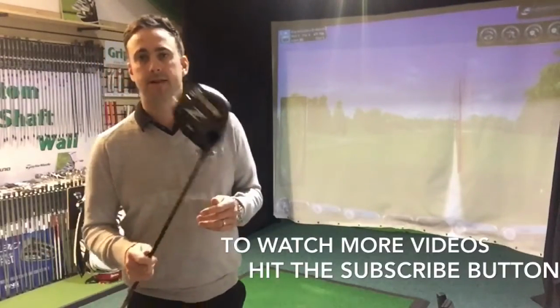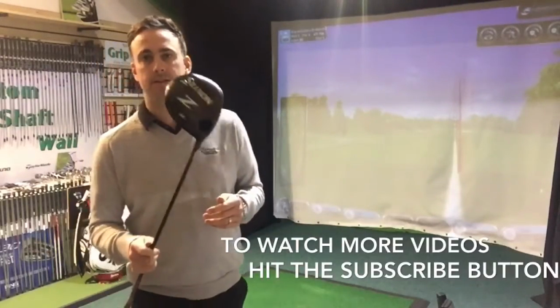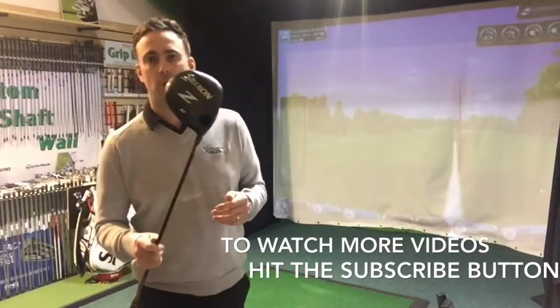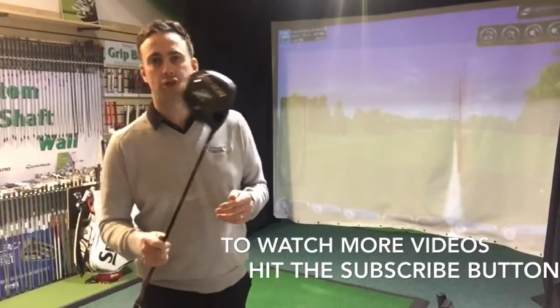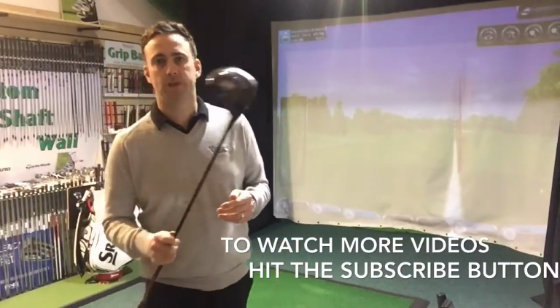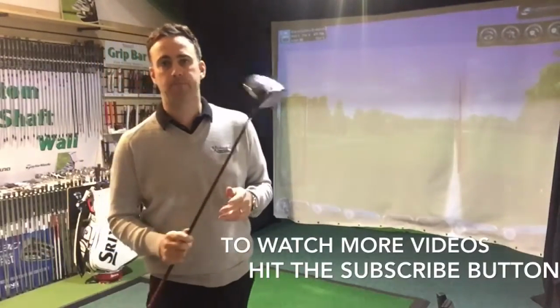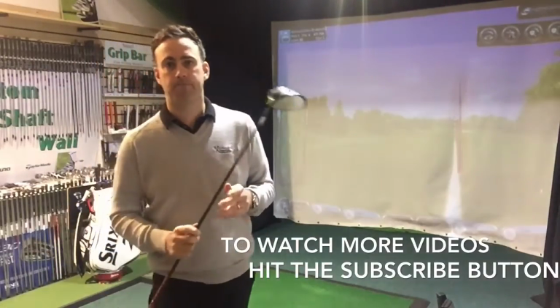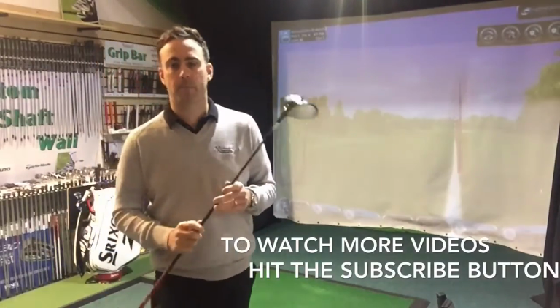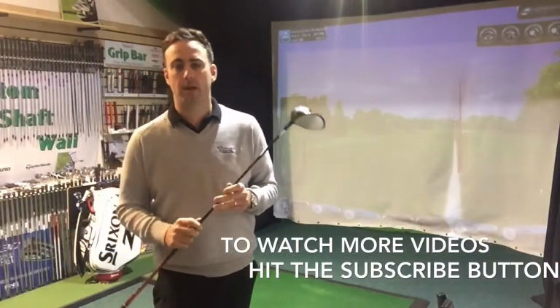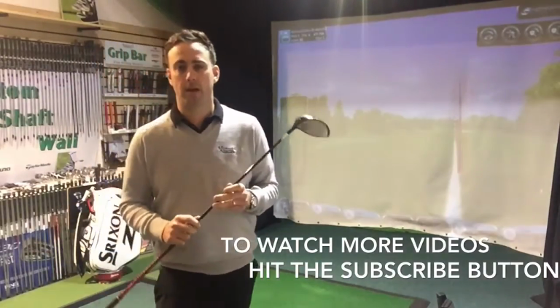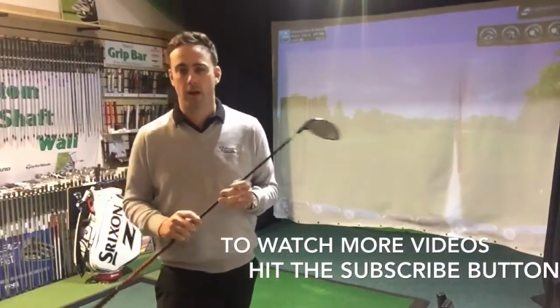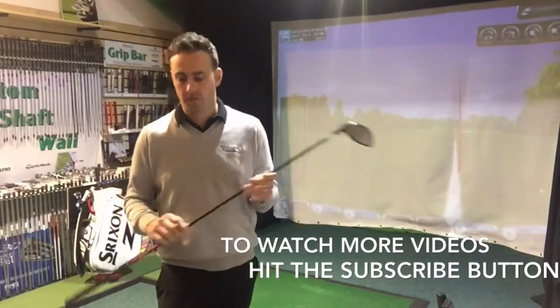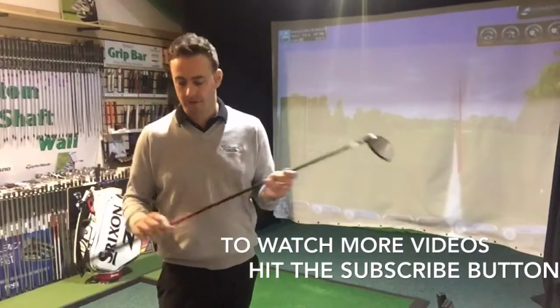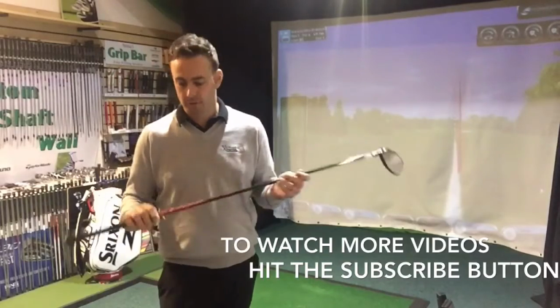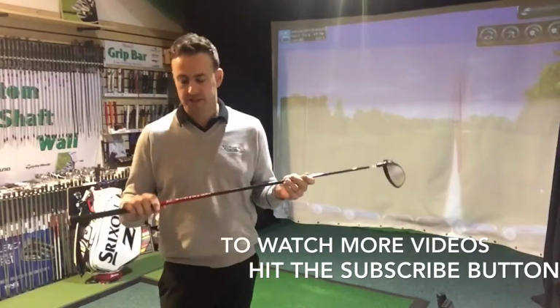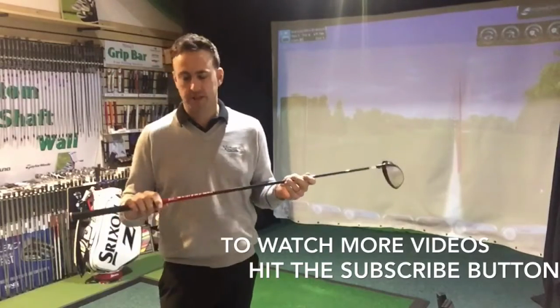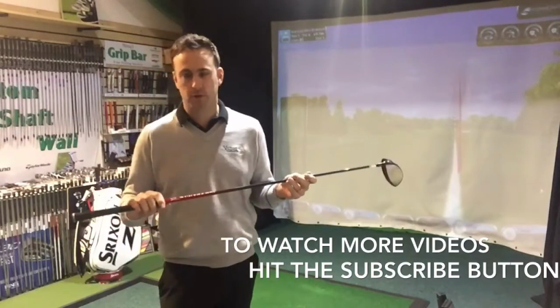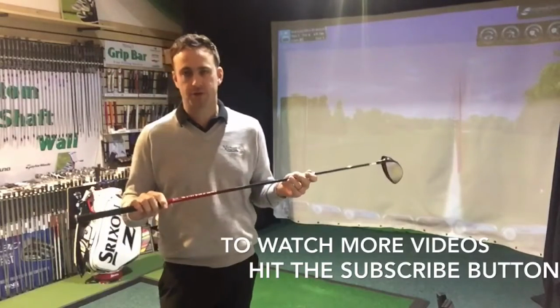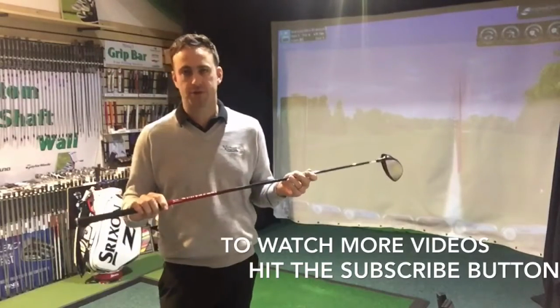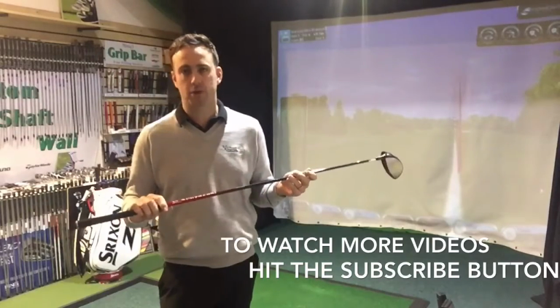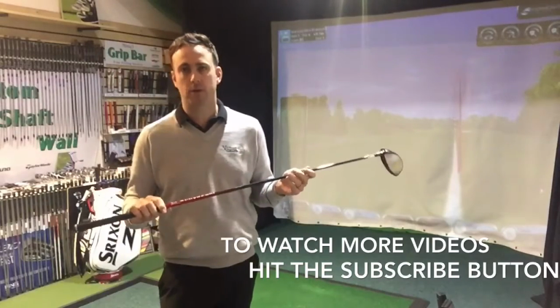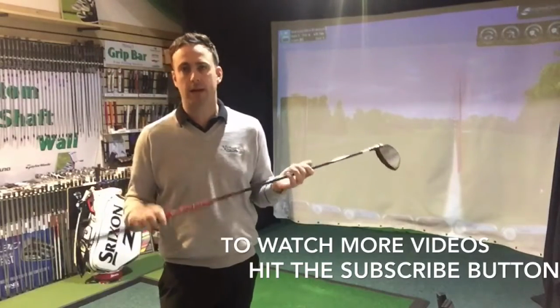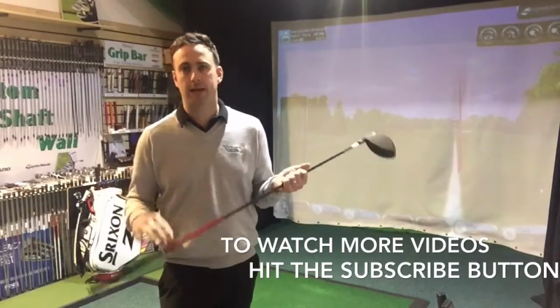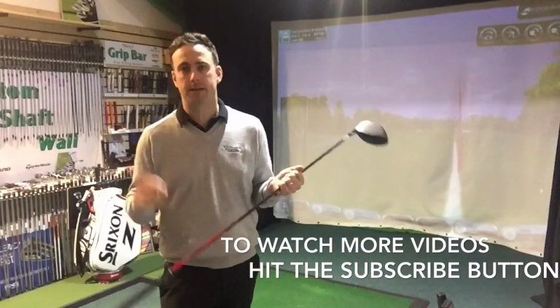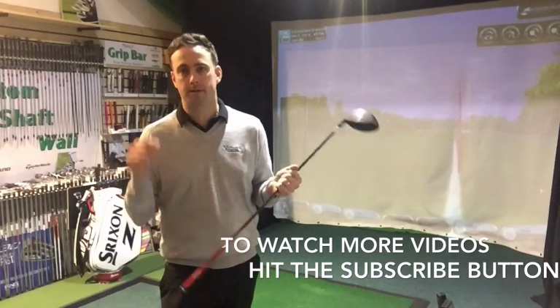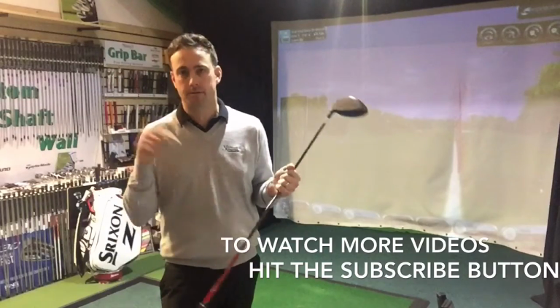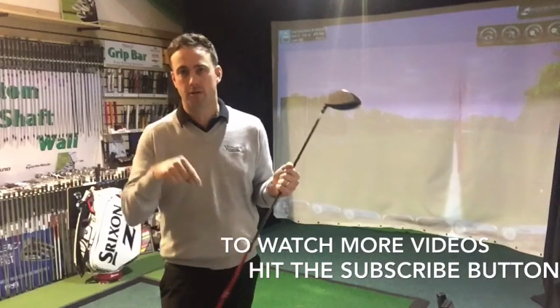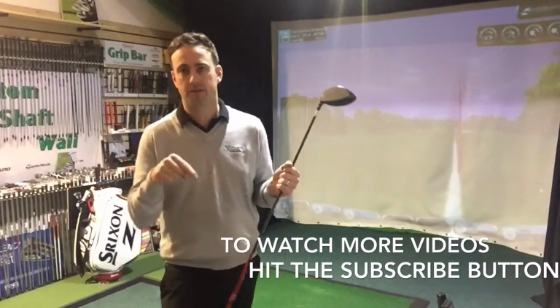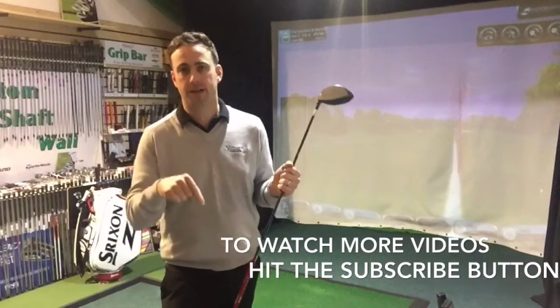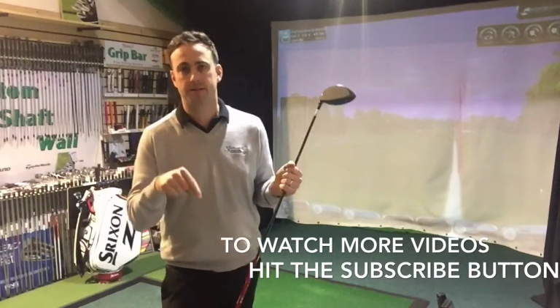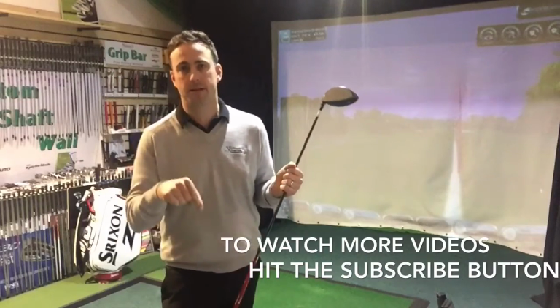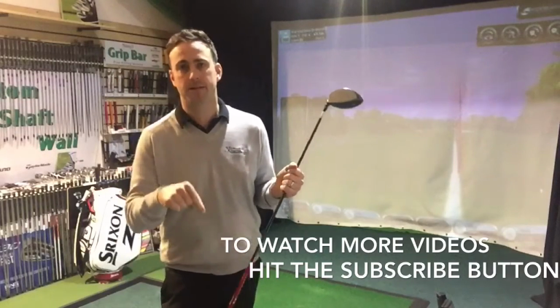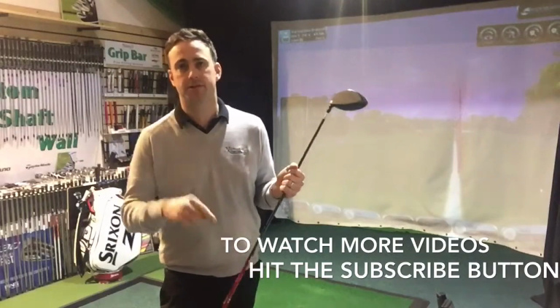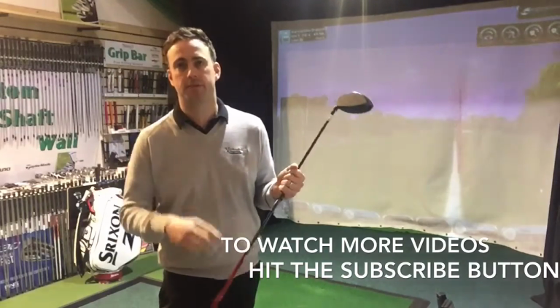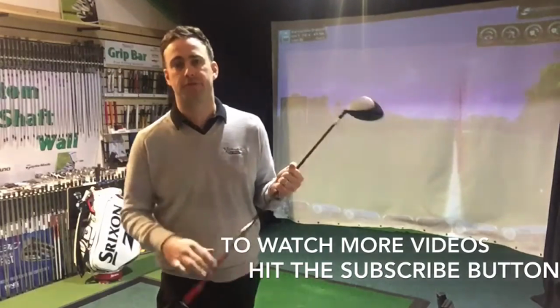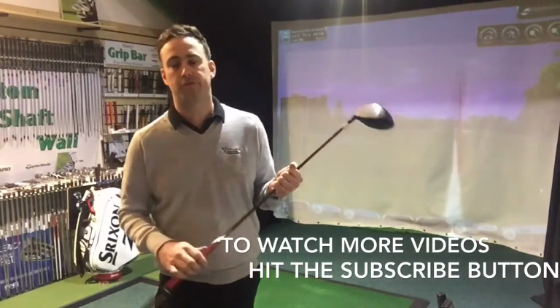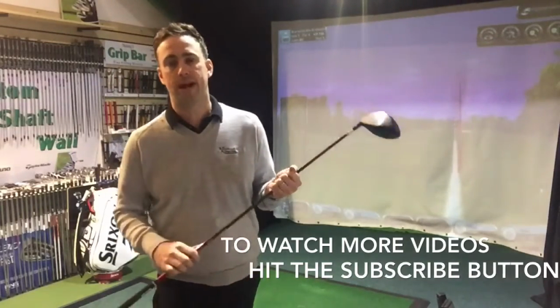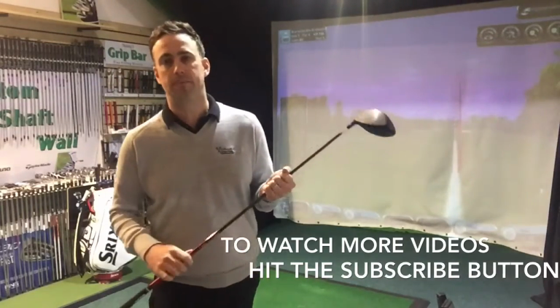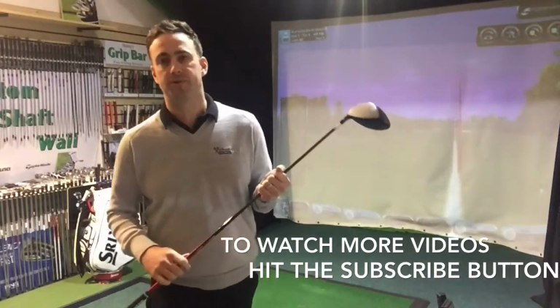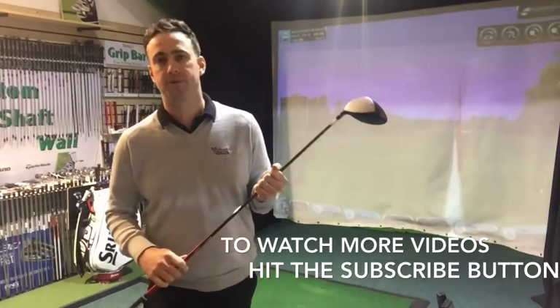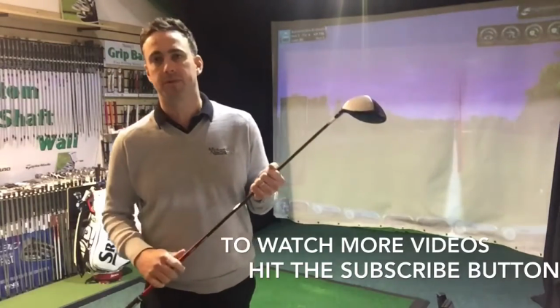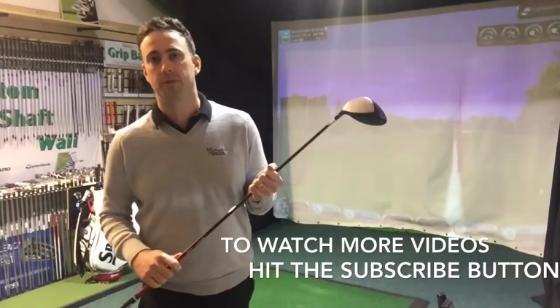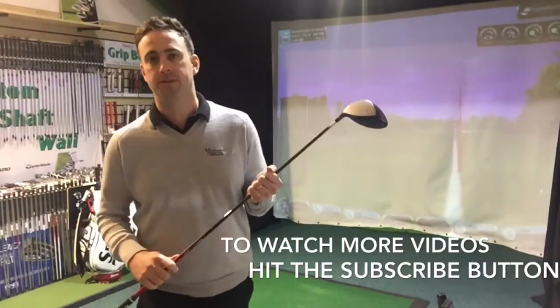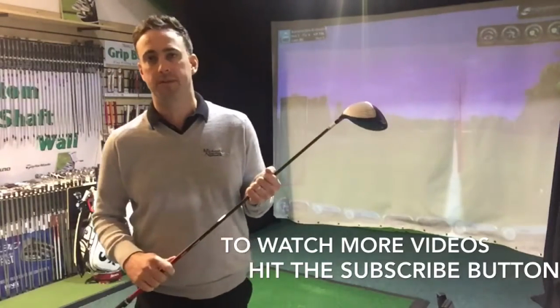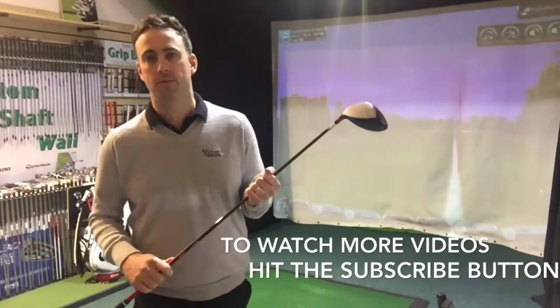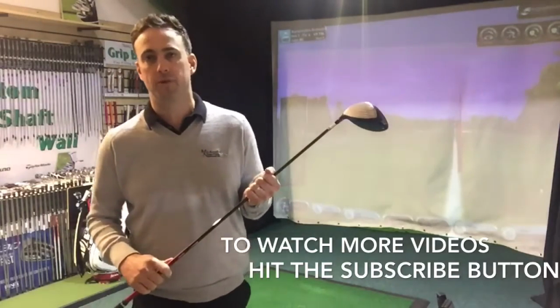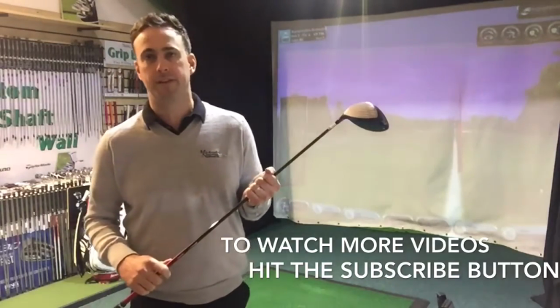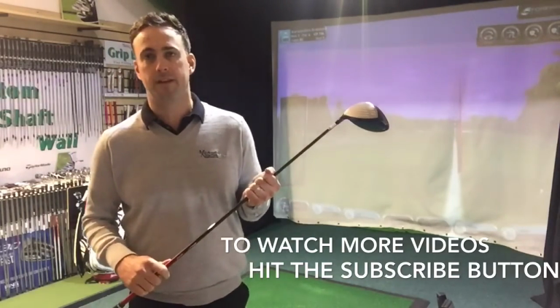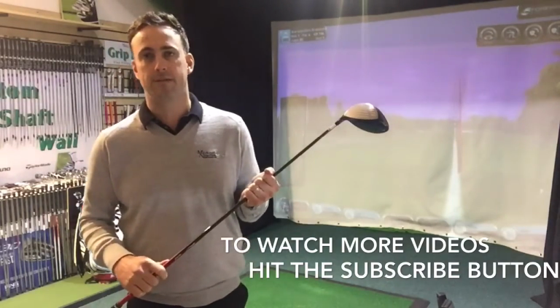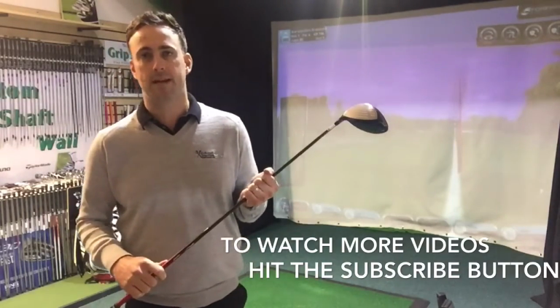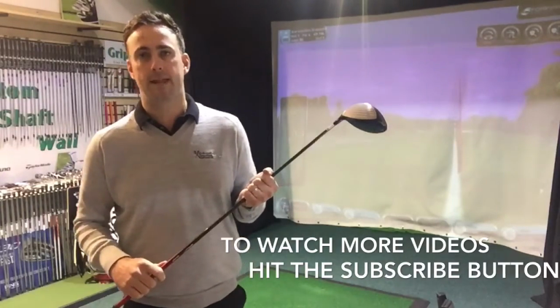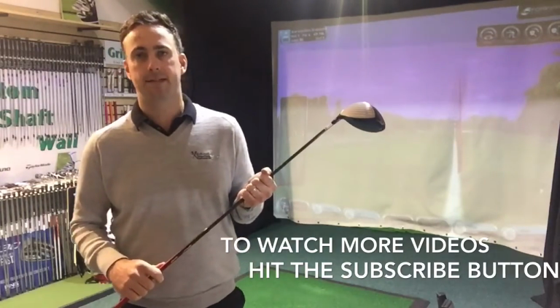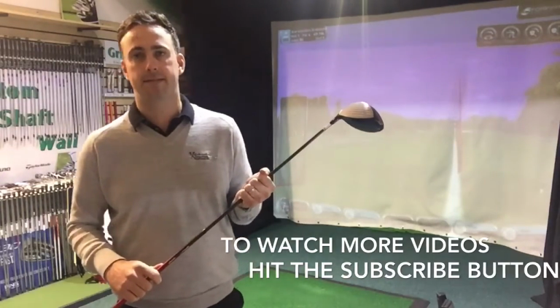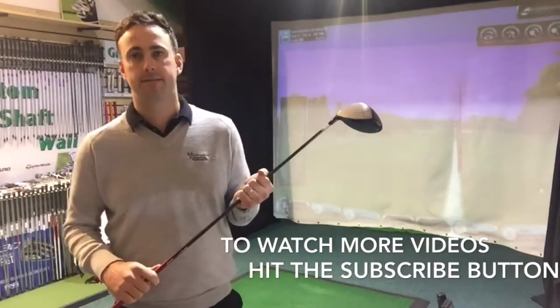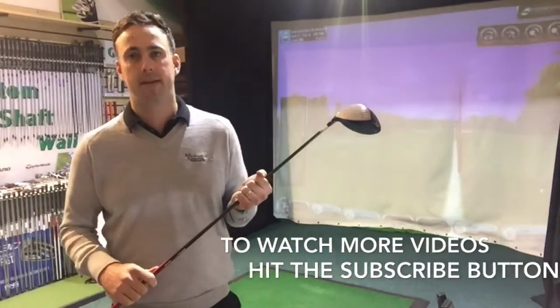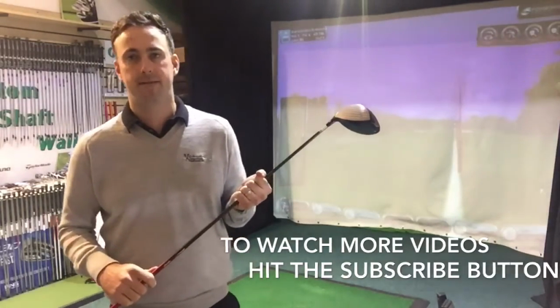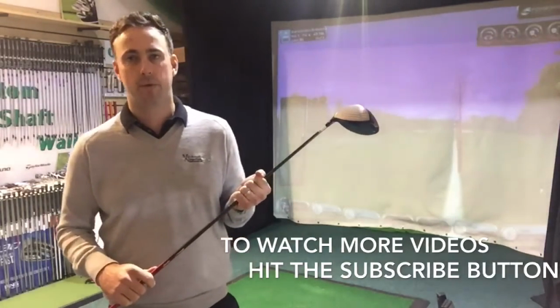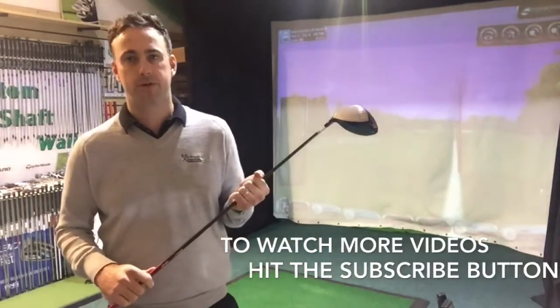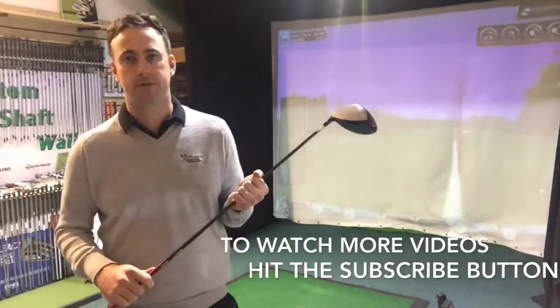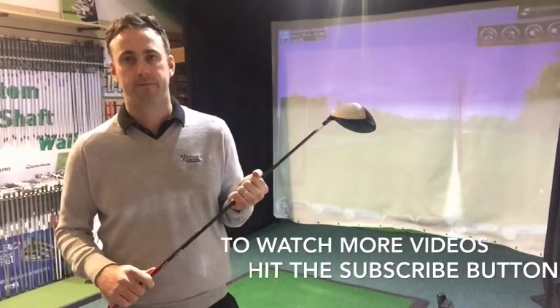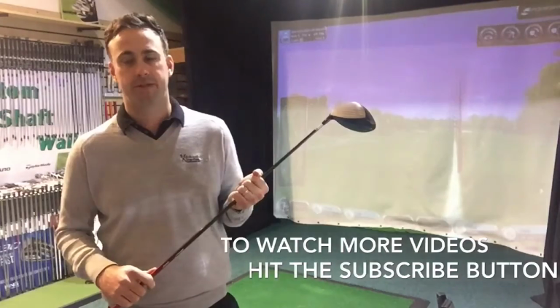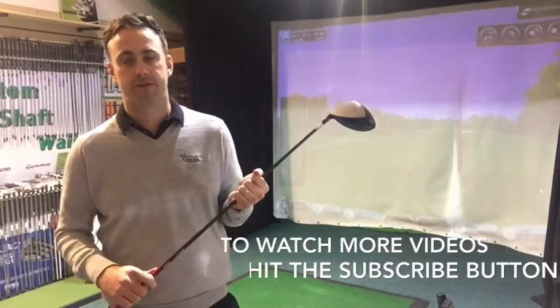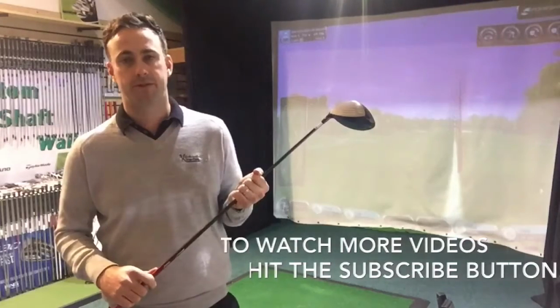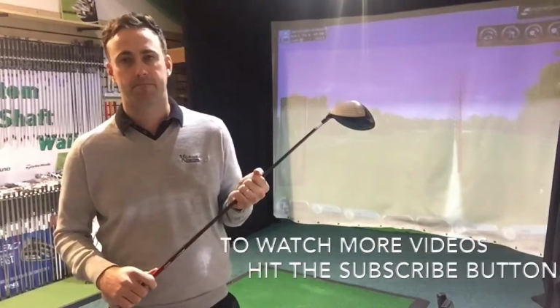Thanks for watching. Hopefully we'll see you all soon, and don't forget to hit the subscribe button if you want to see more videos like this. Thanks for watching — see you all soon.